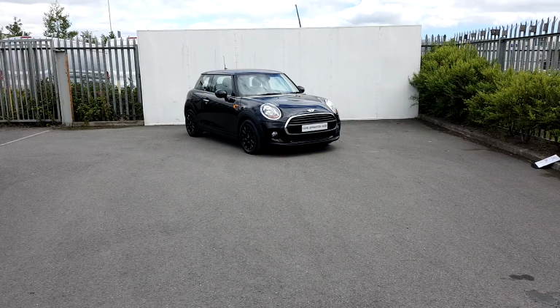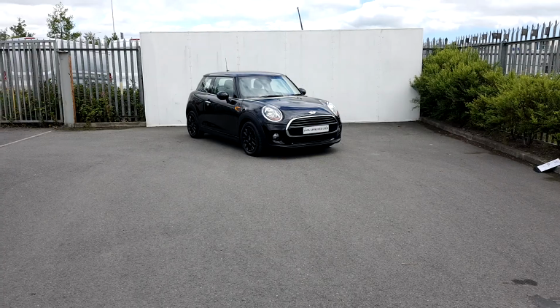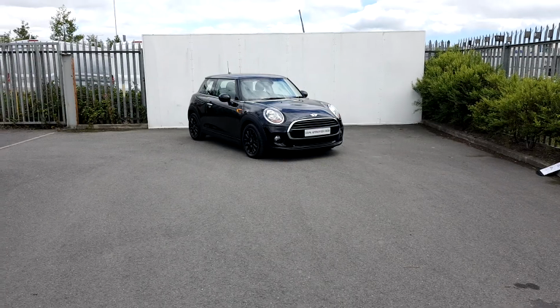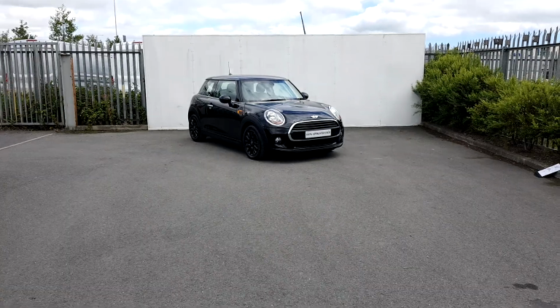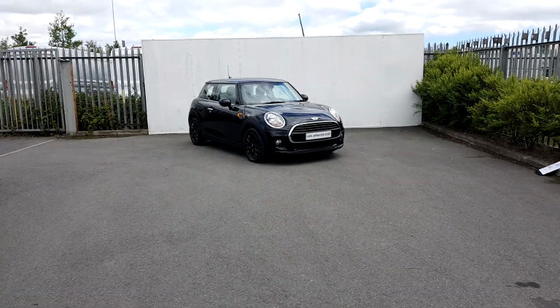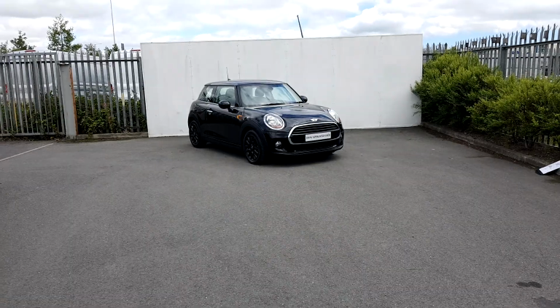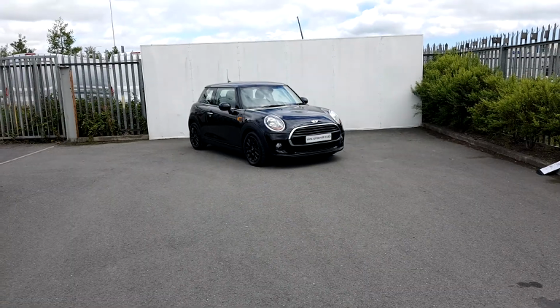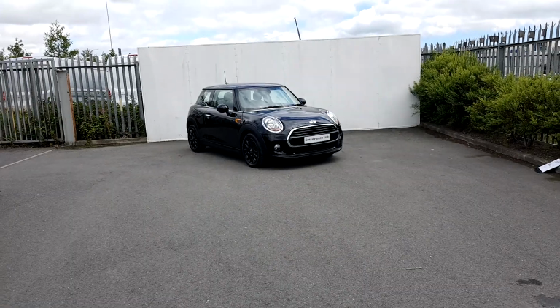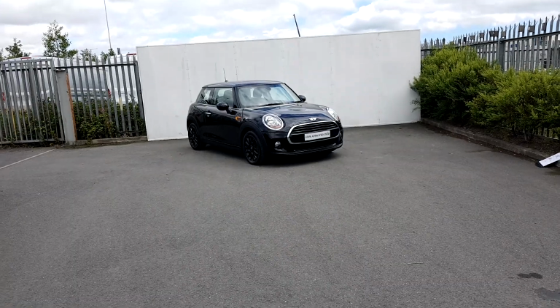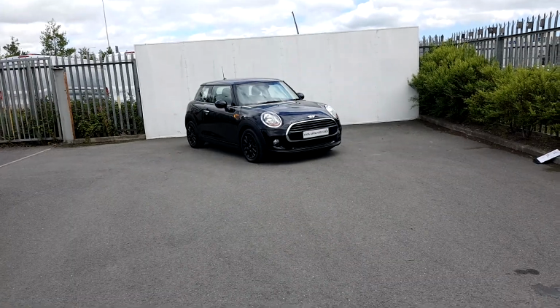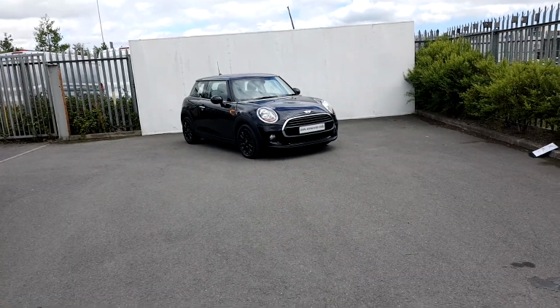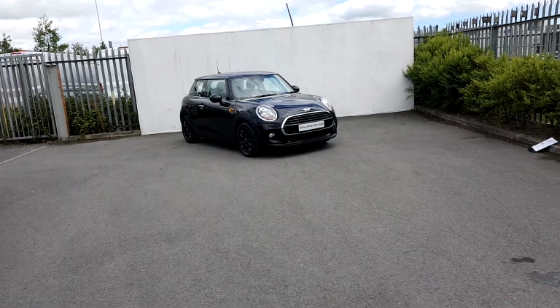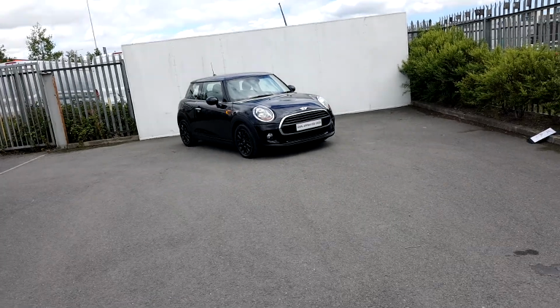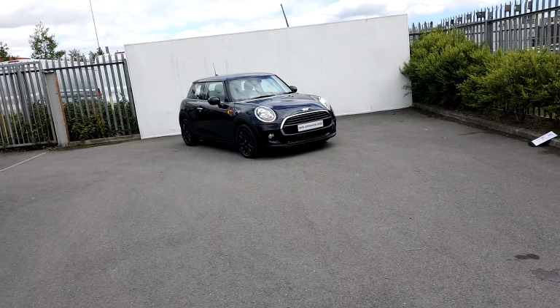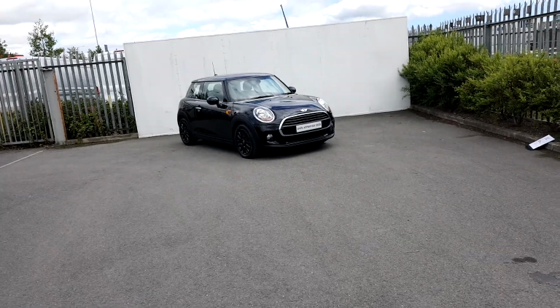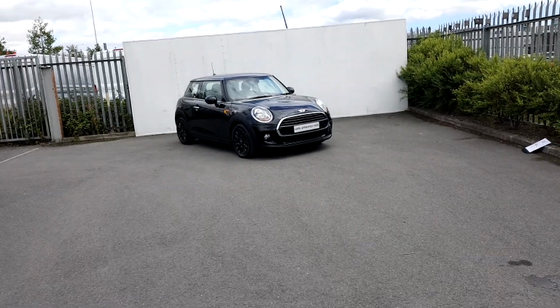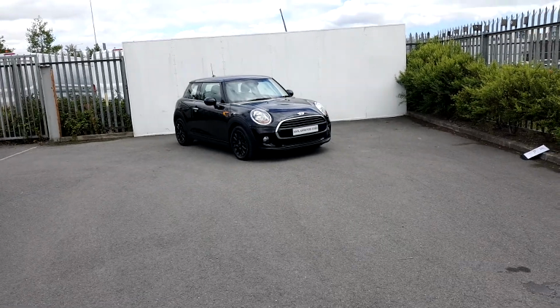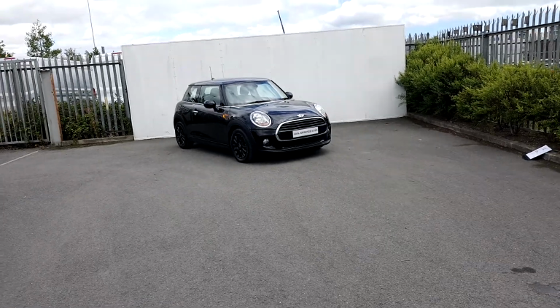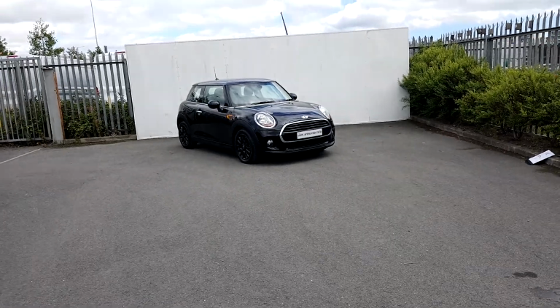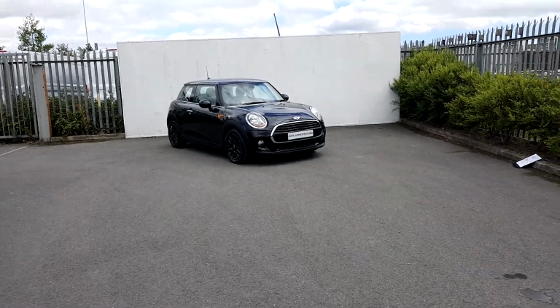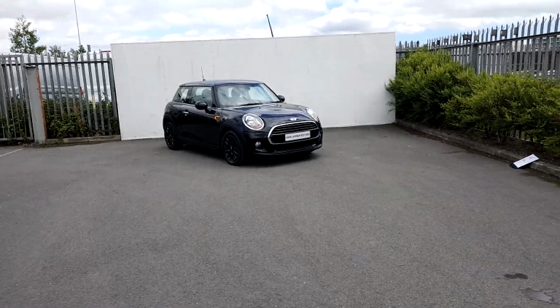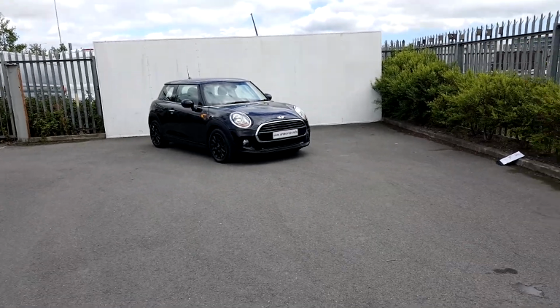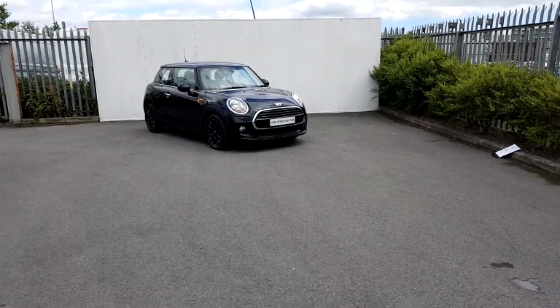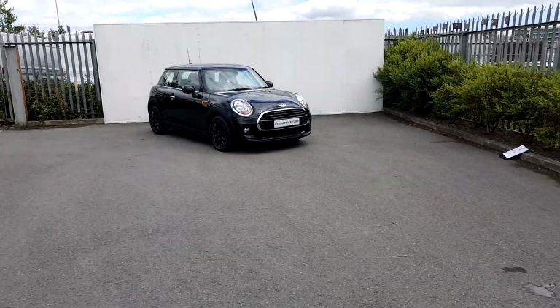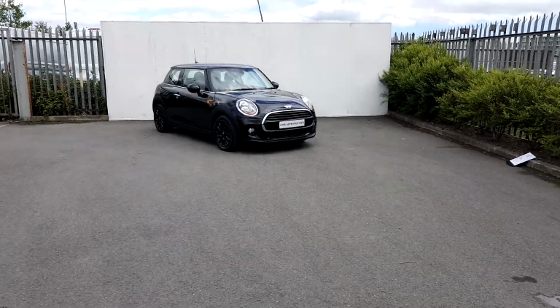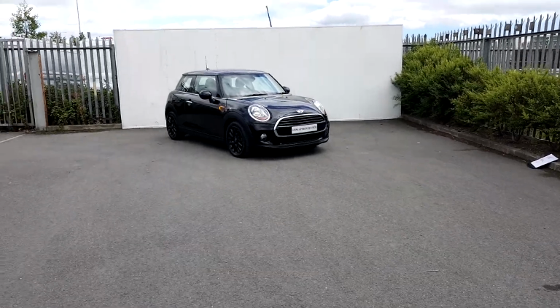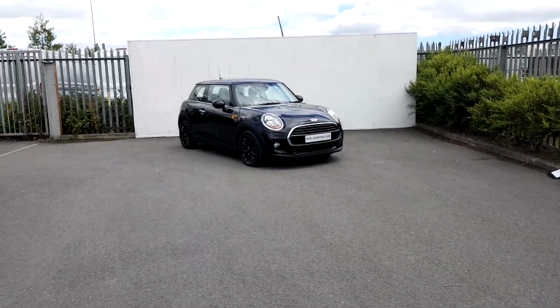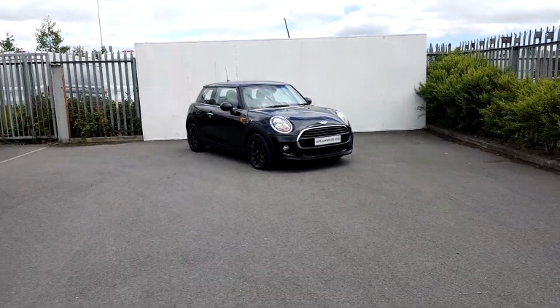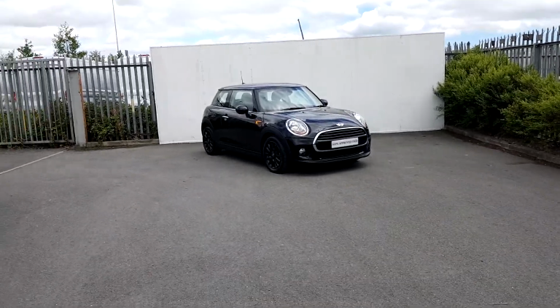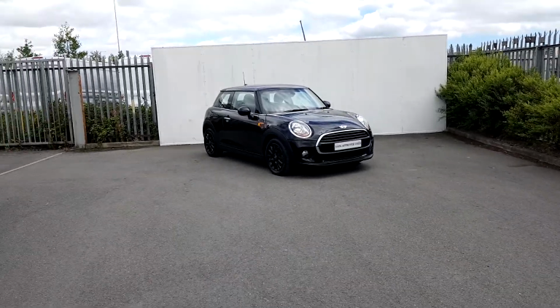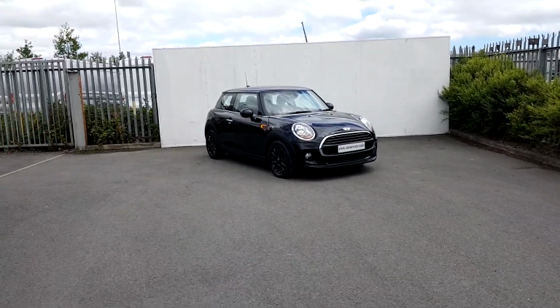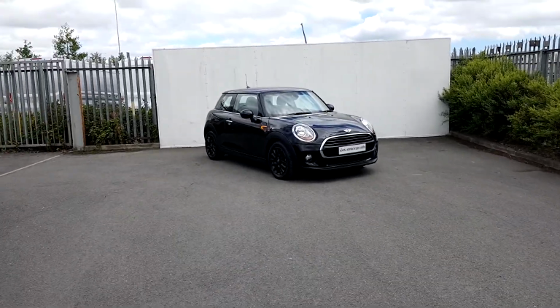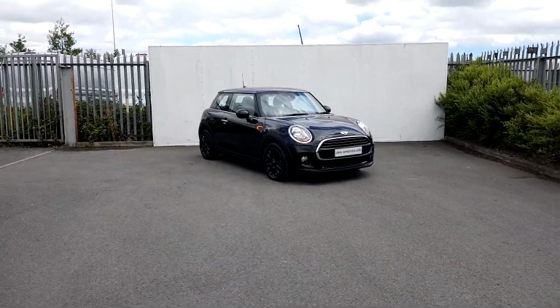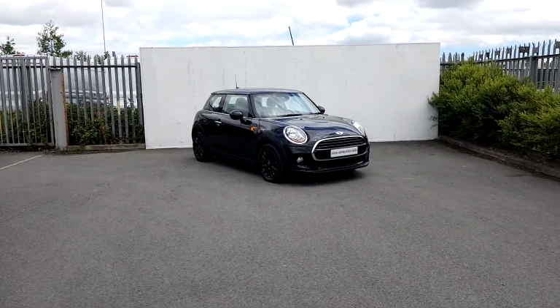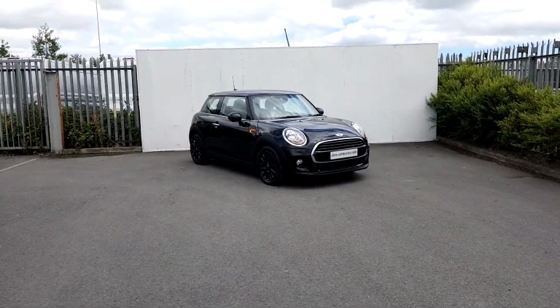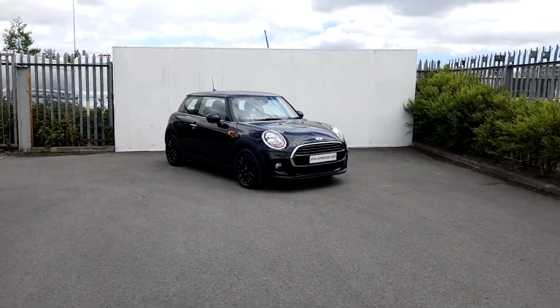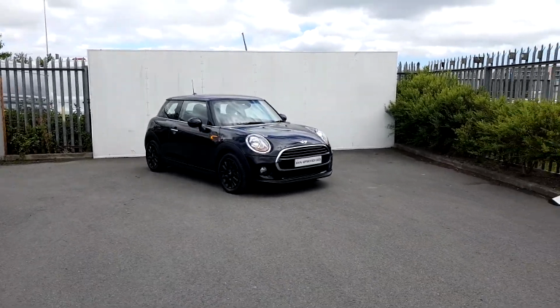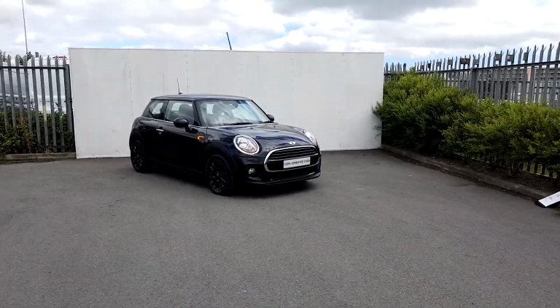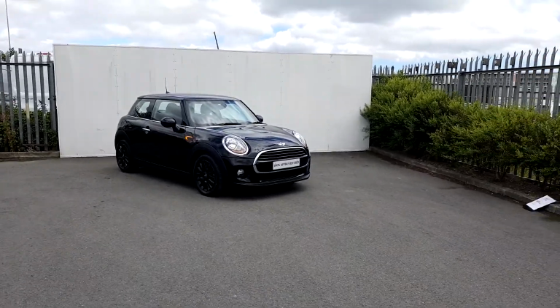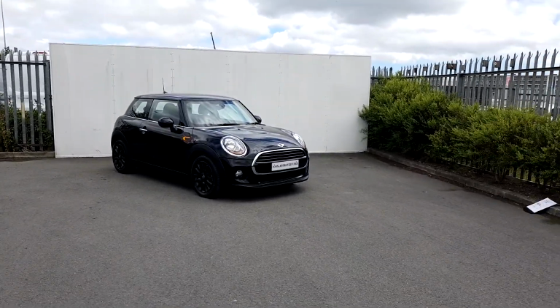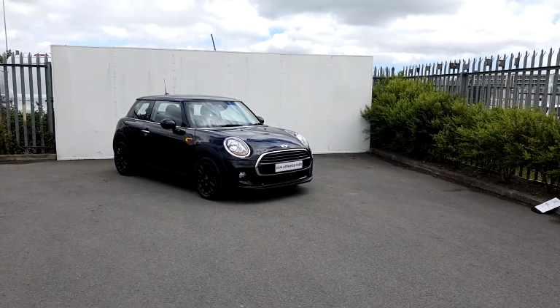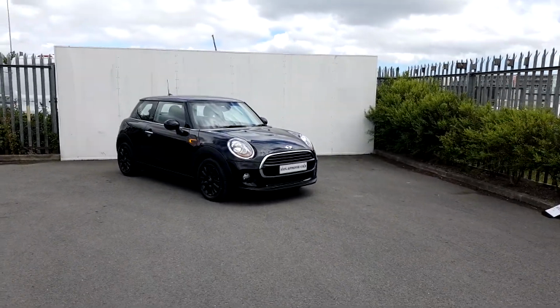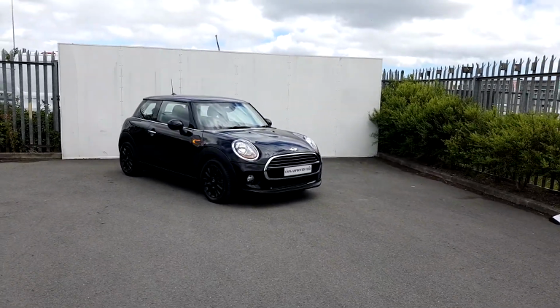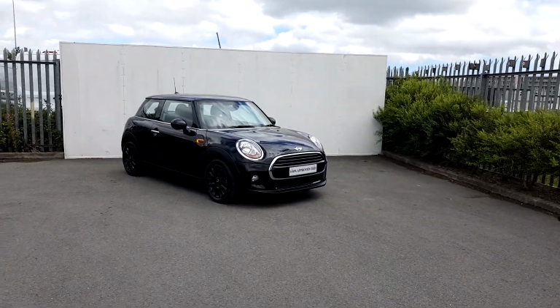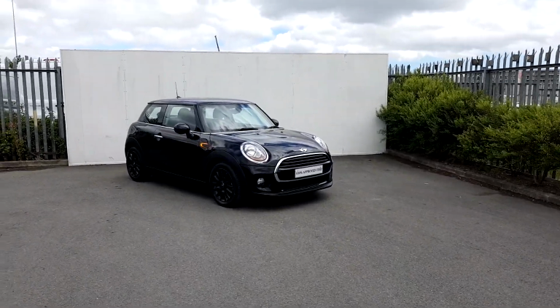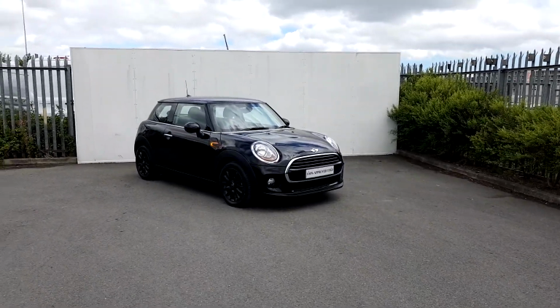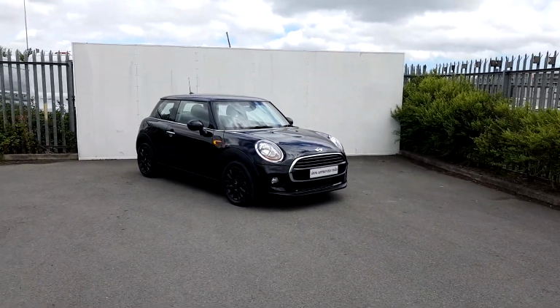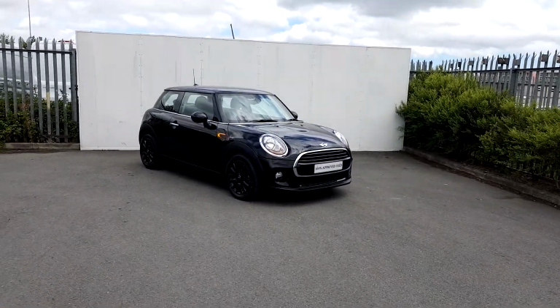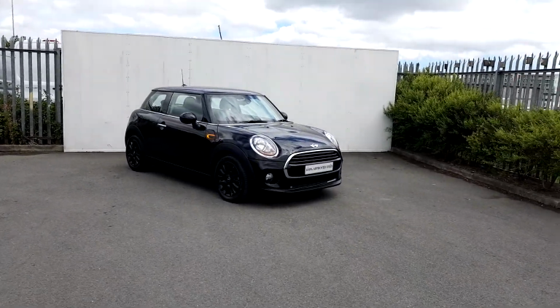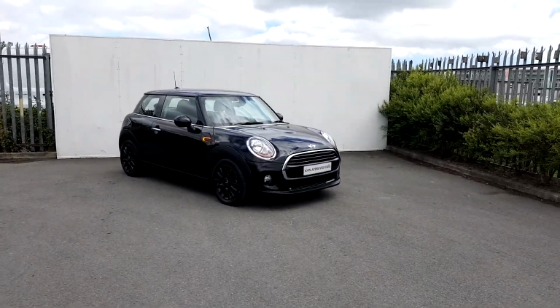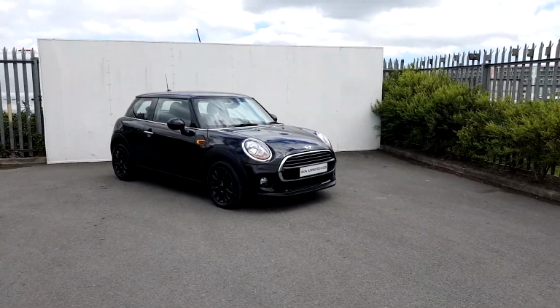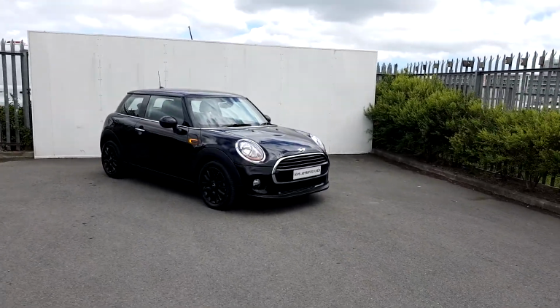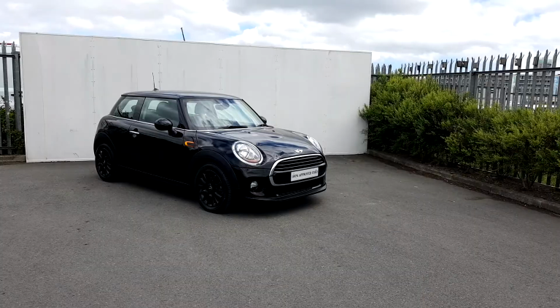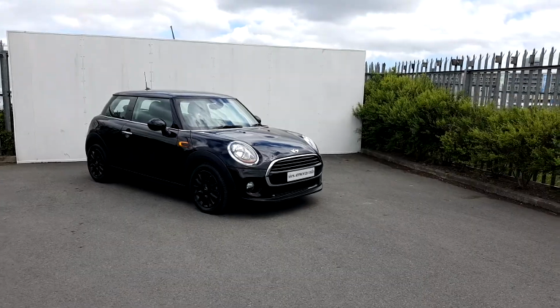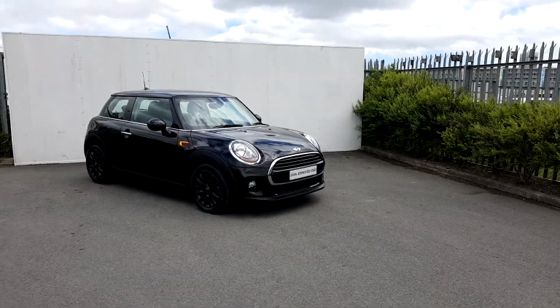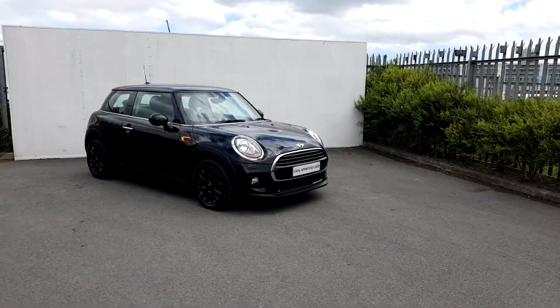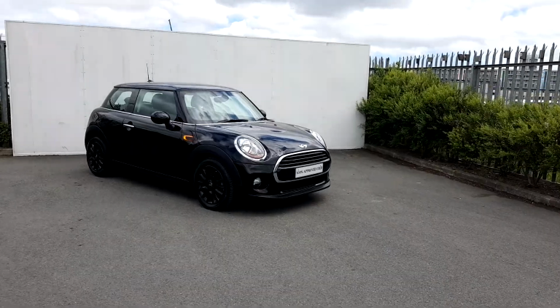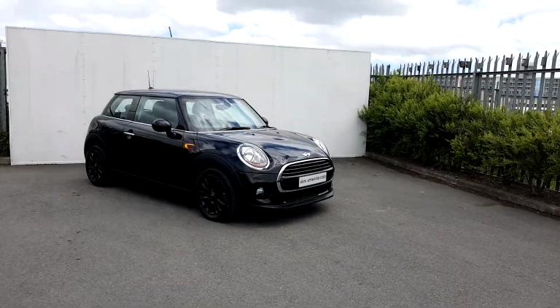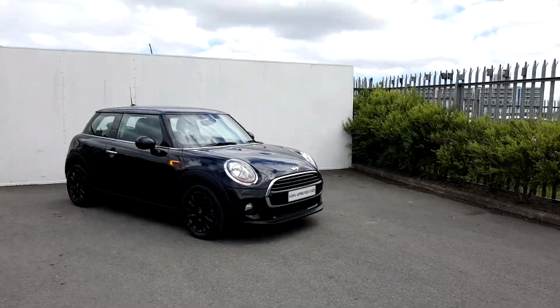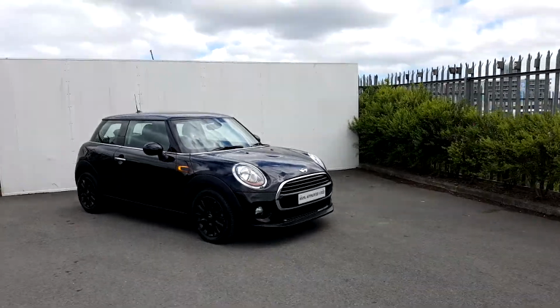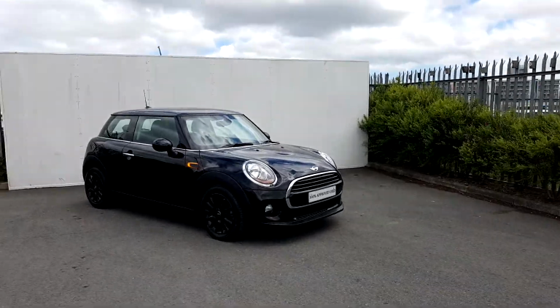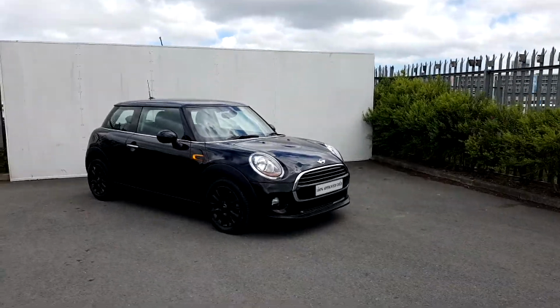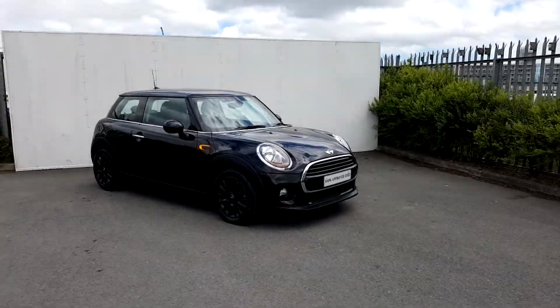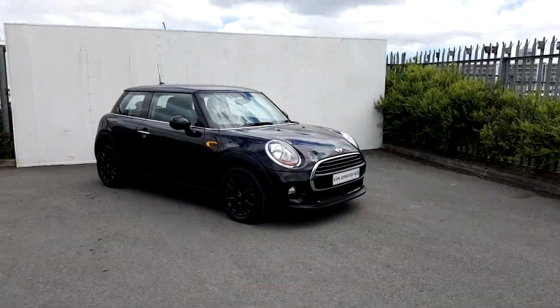Dylan from Joe Duffy Mini. Today I'm going to be talking to you about this Mini Cooper D 3-door hatch.